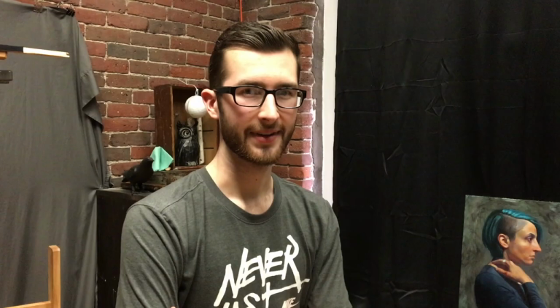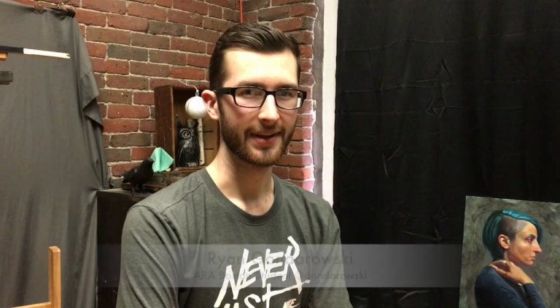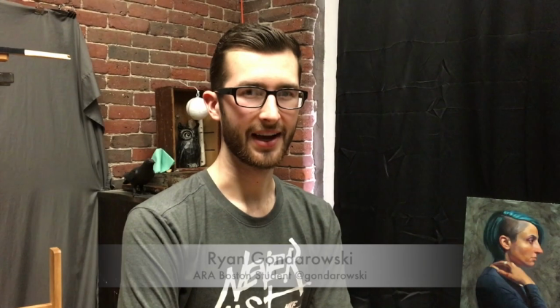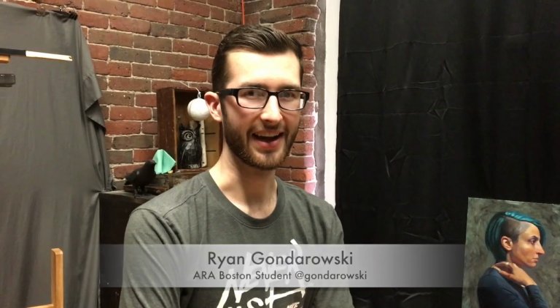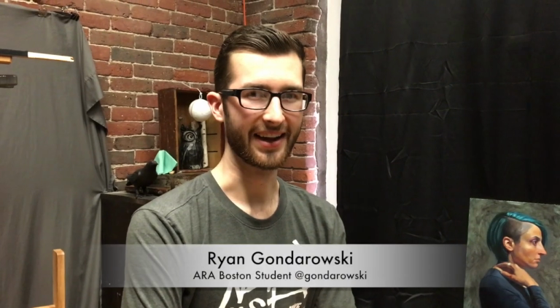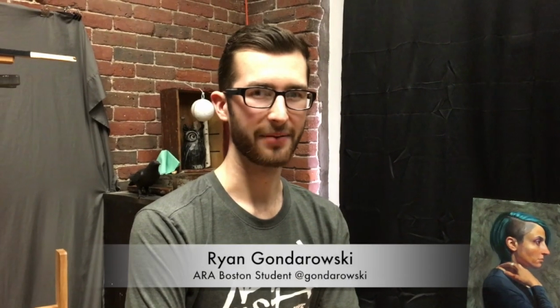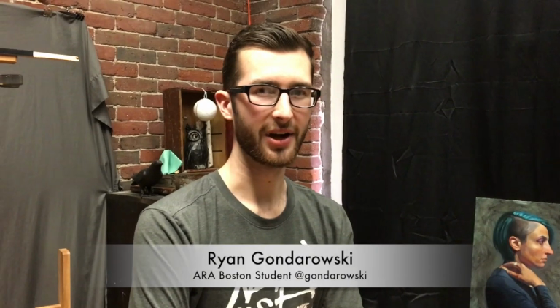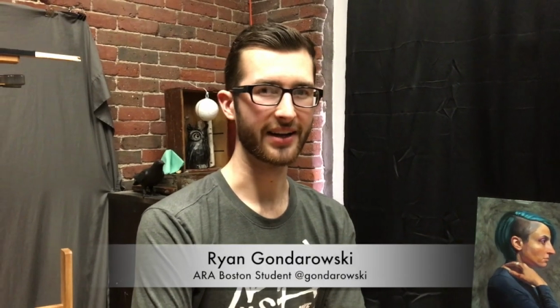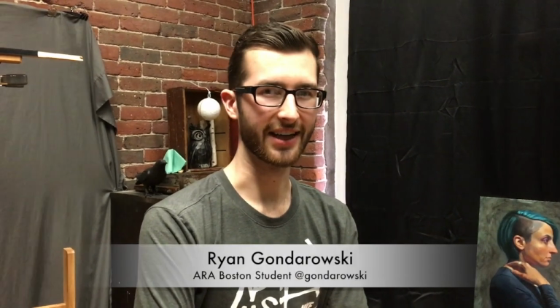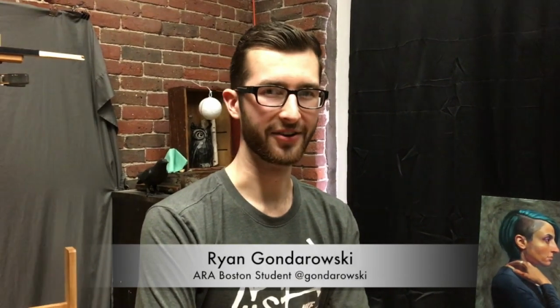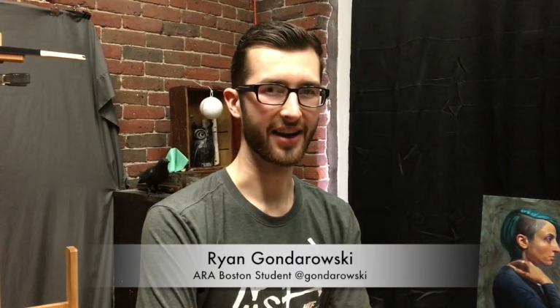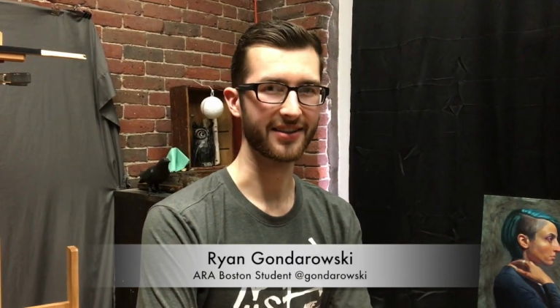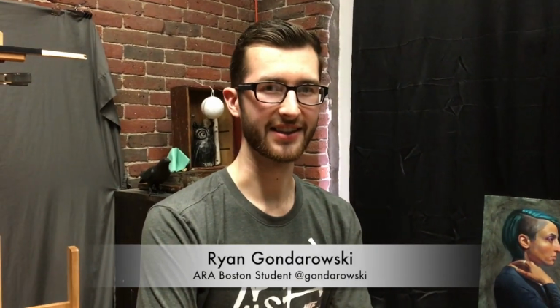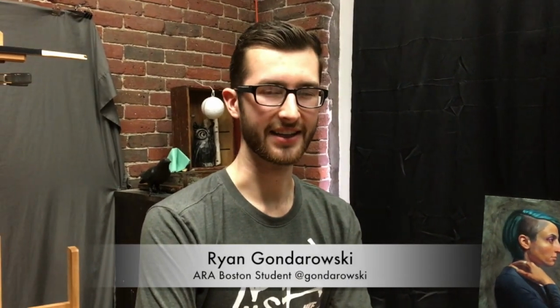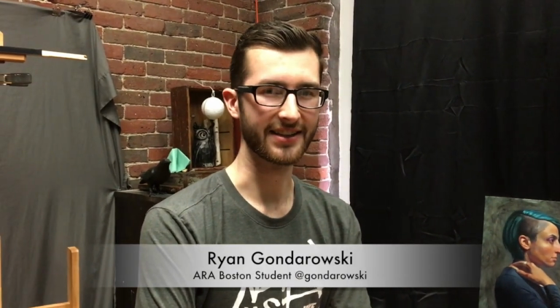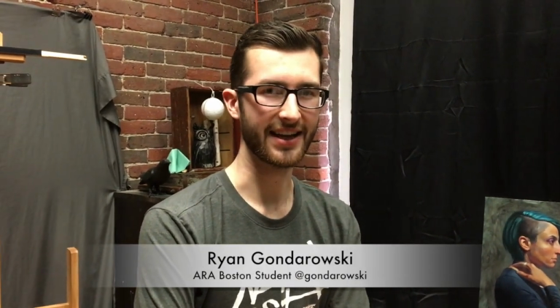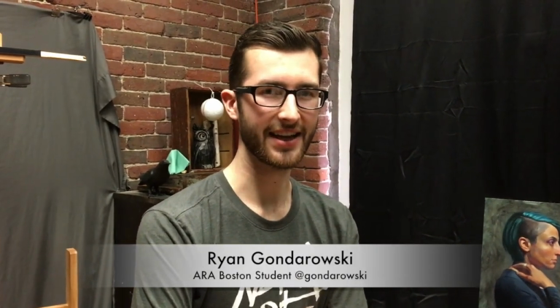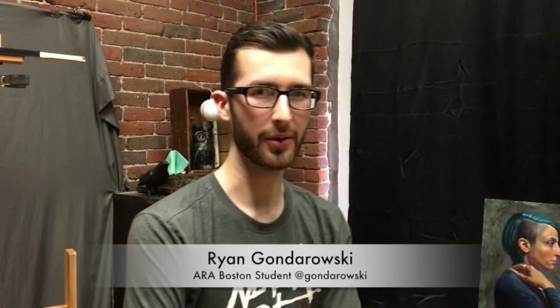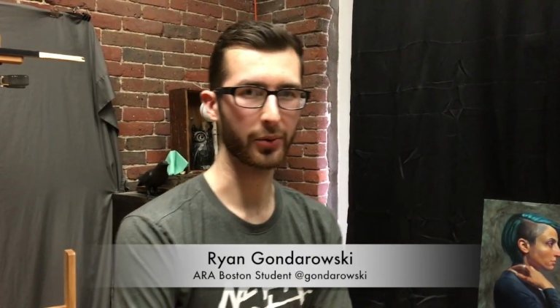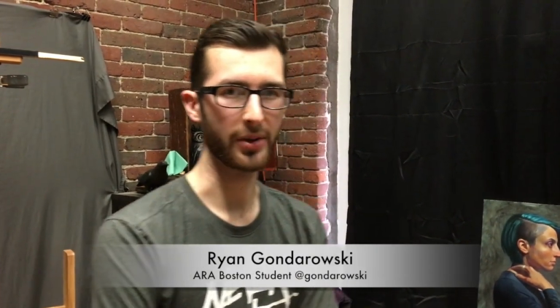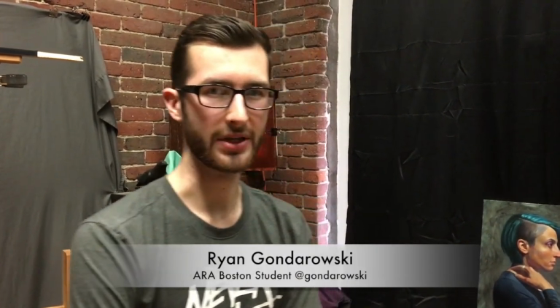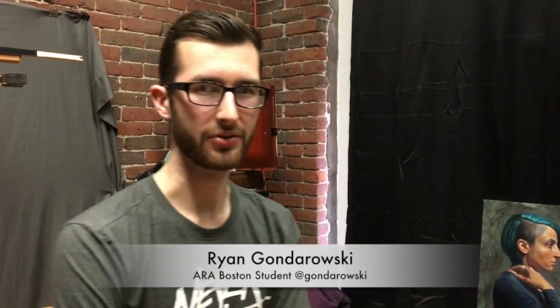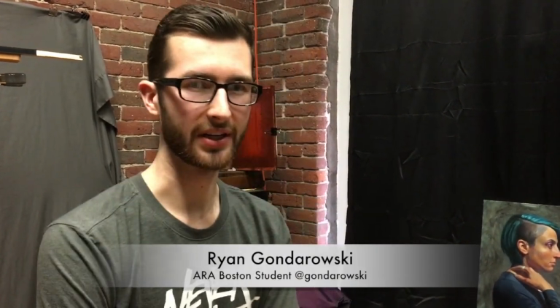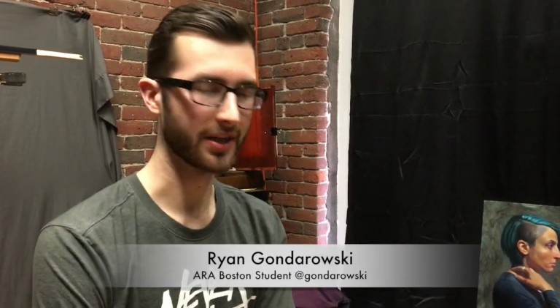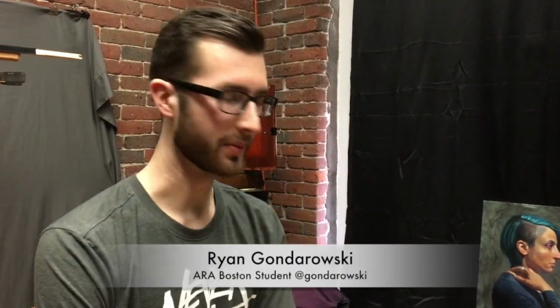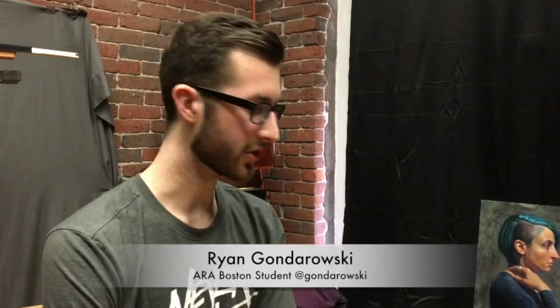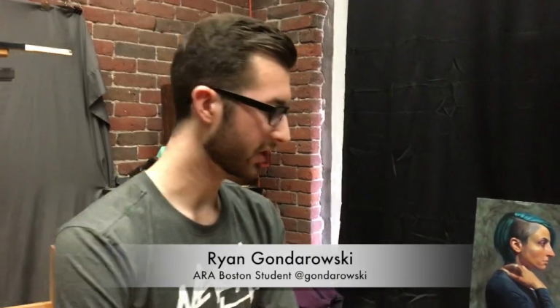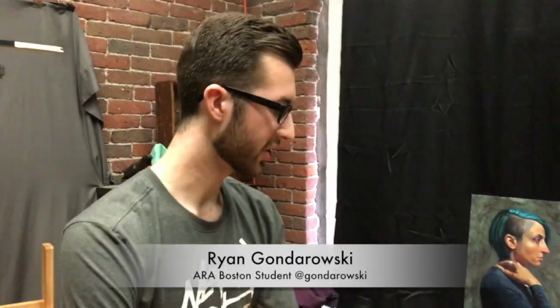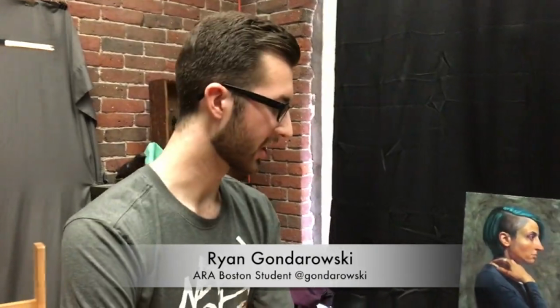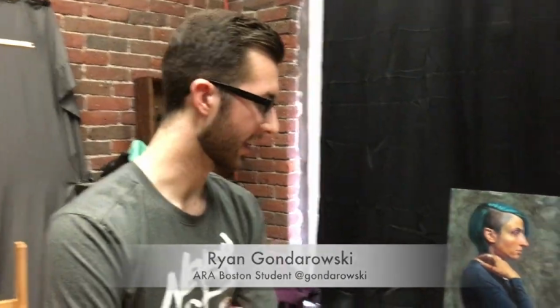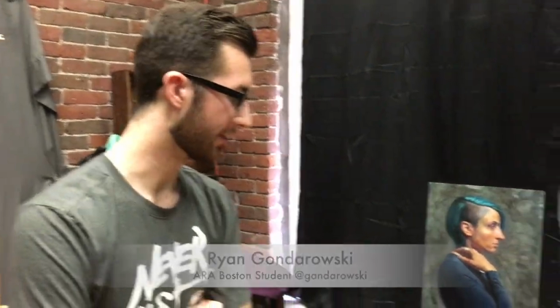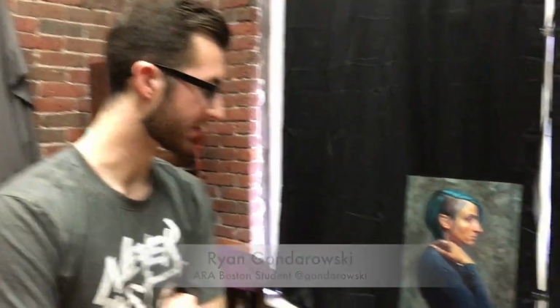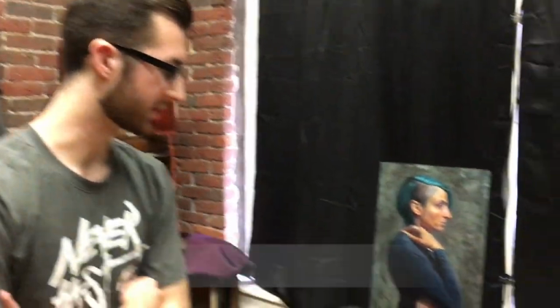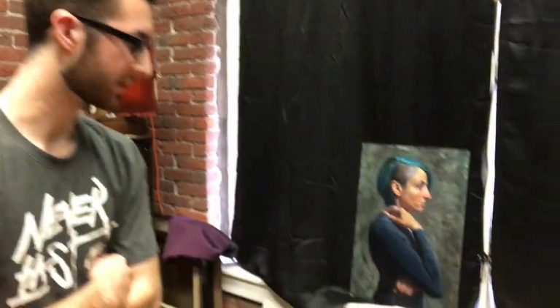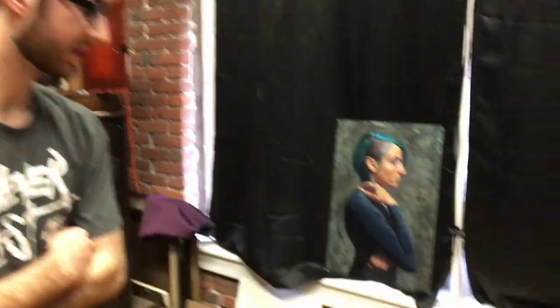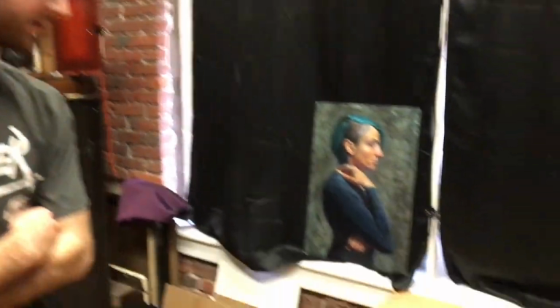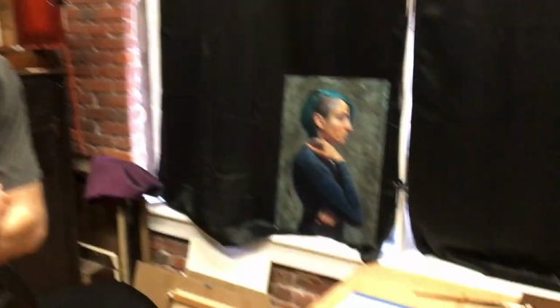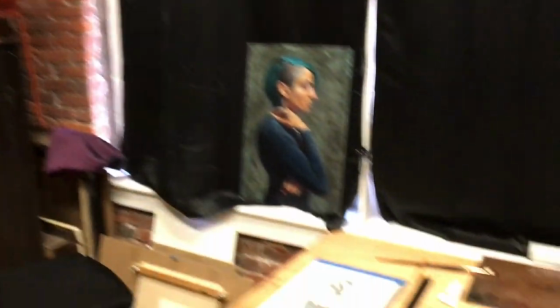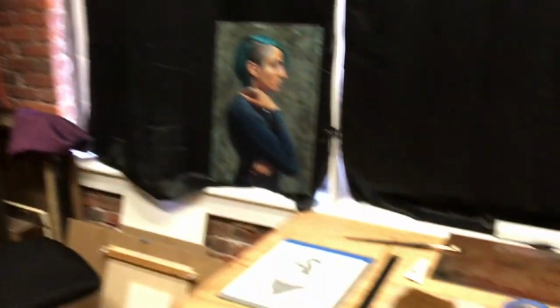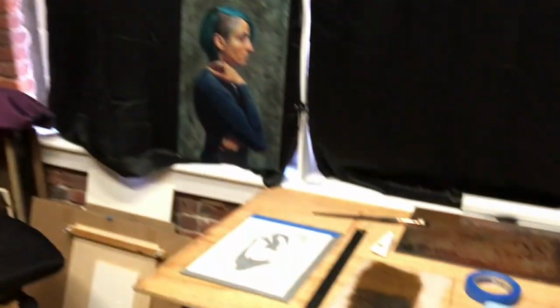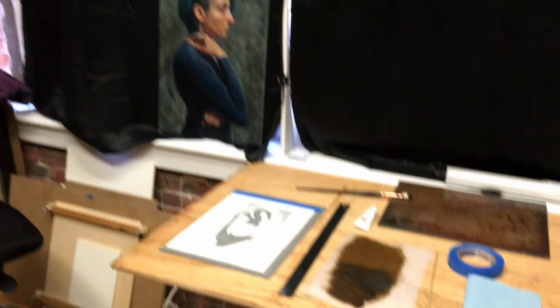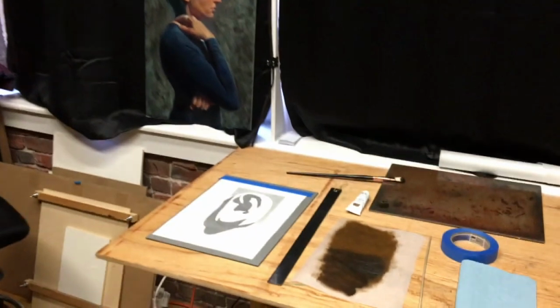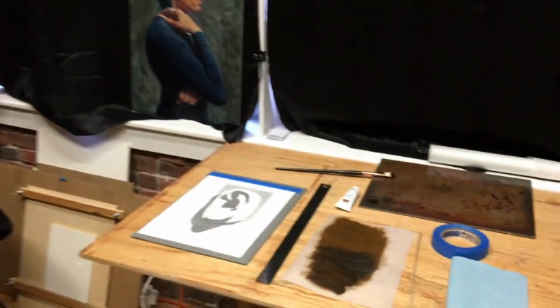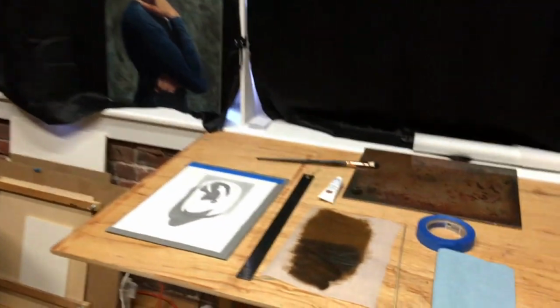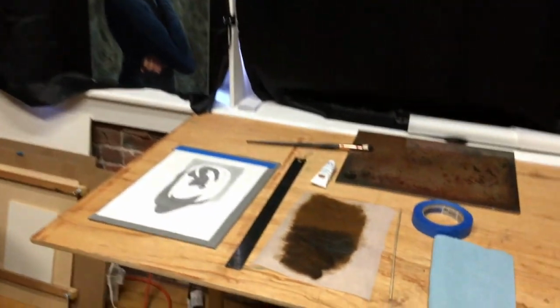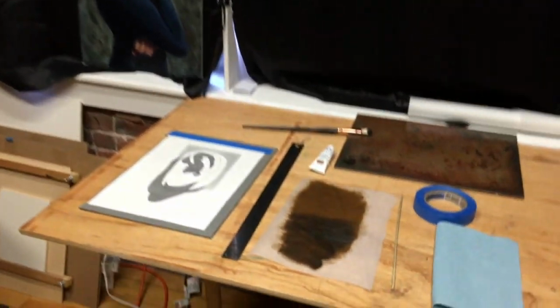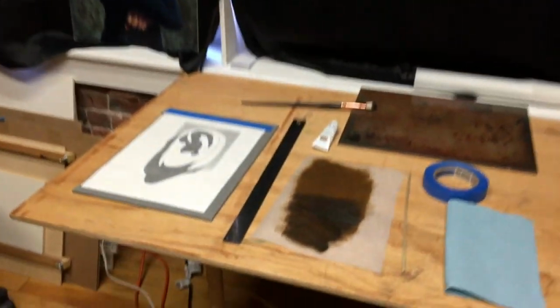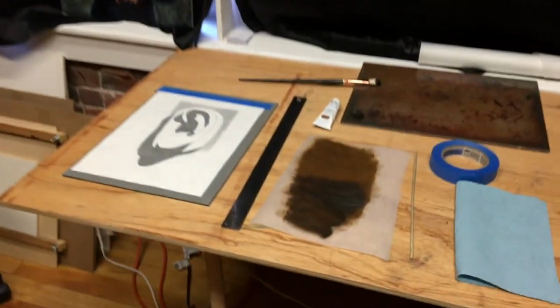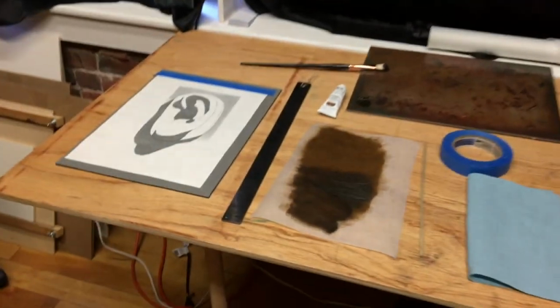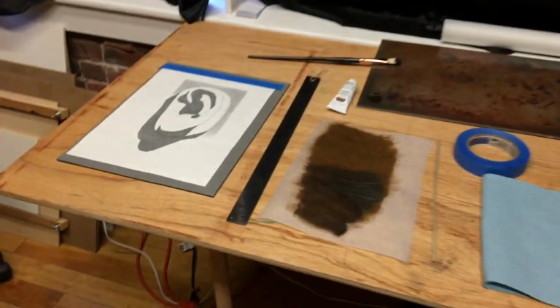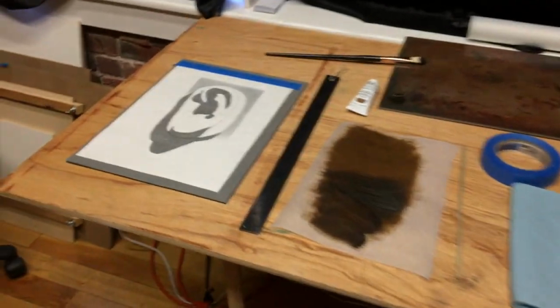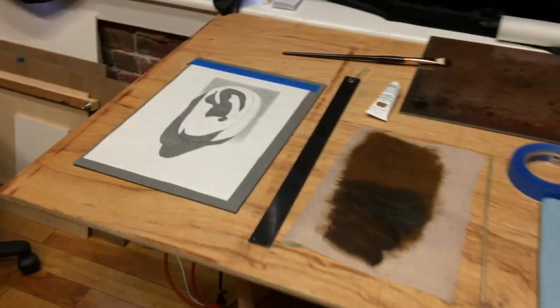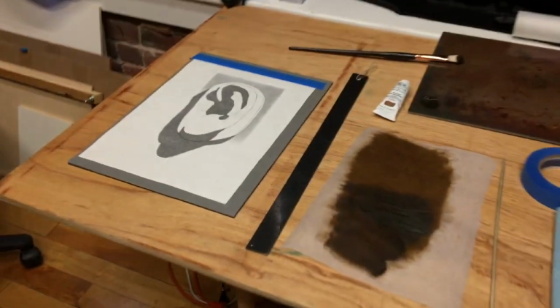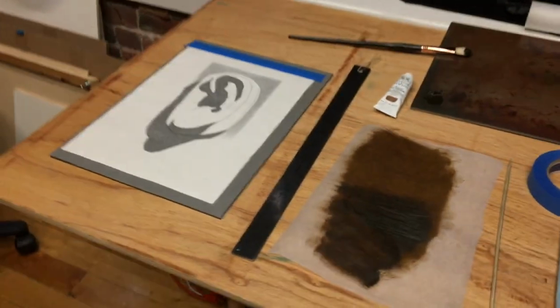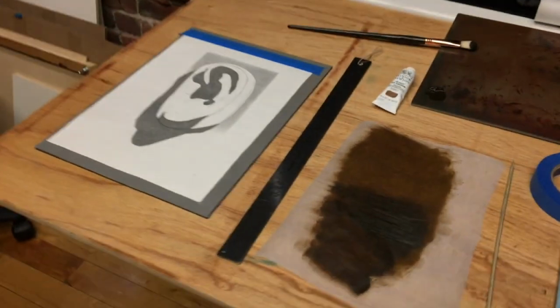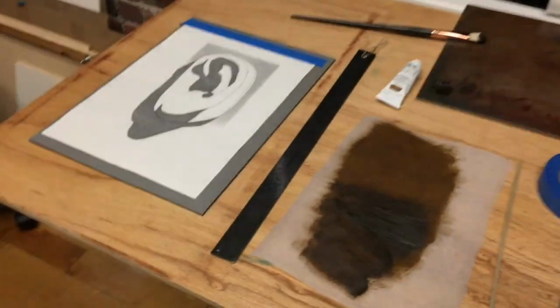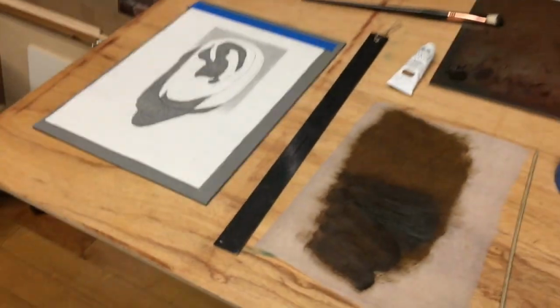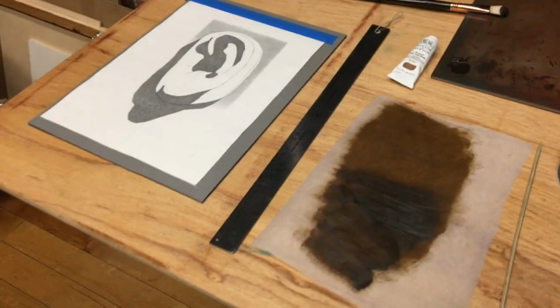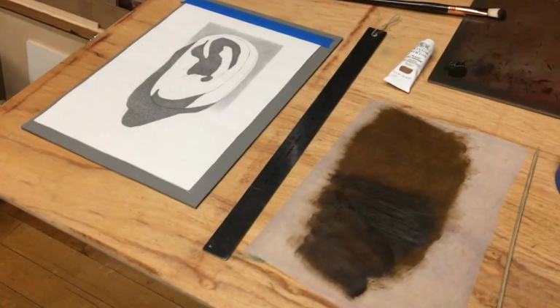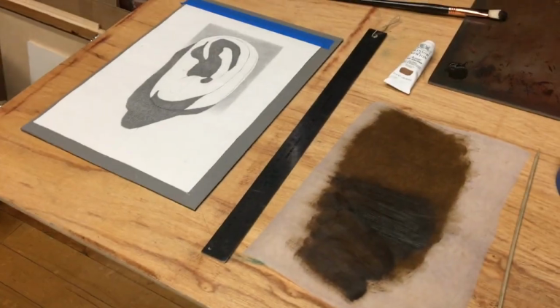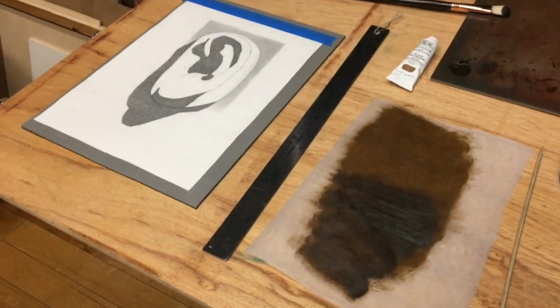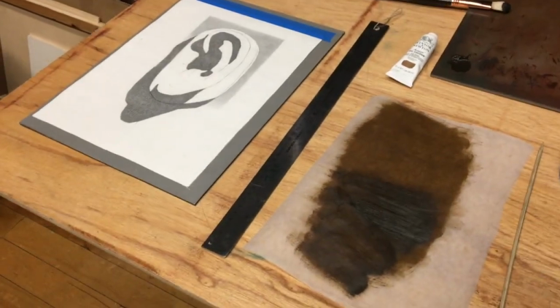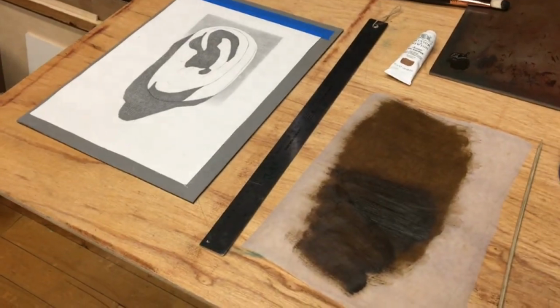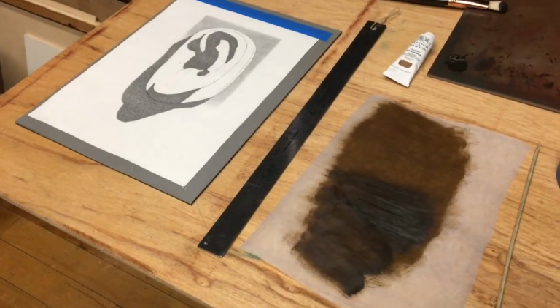Hi, I'm Ryan Gondrowski and today I'm going to be doing a demonstration on how to transfer a drawing to a canvas using paint.